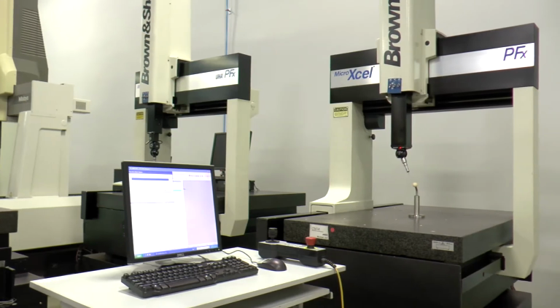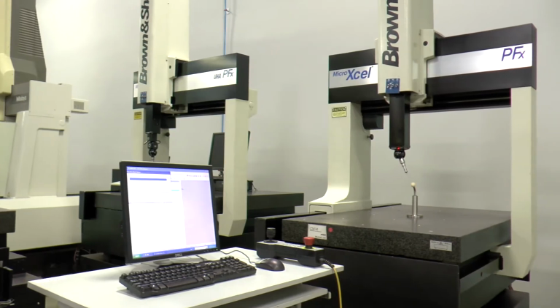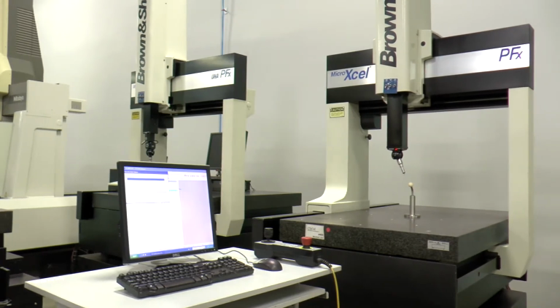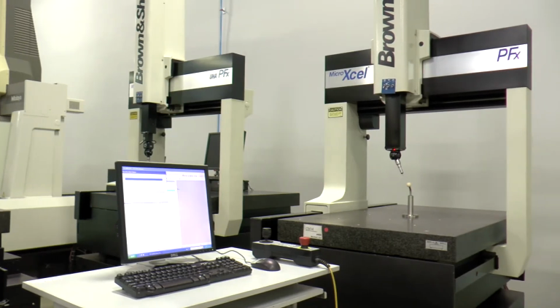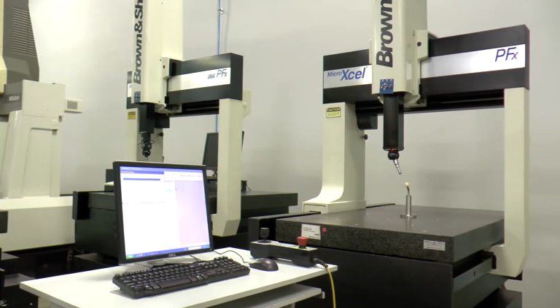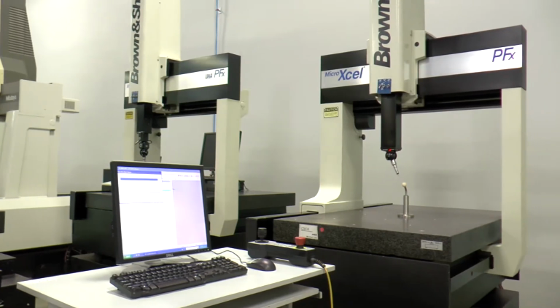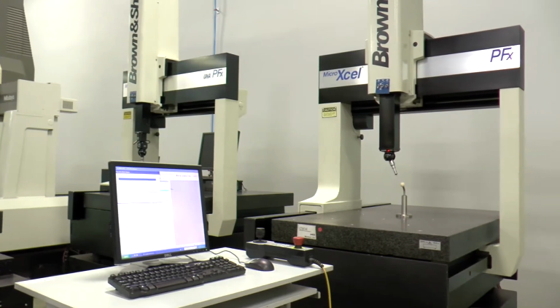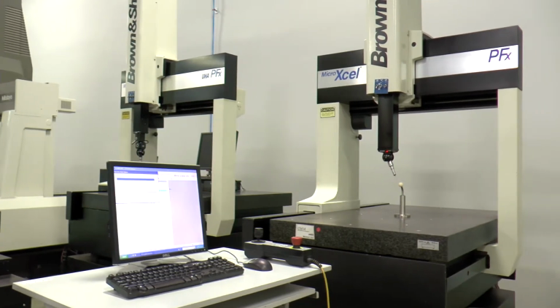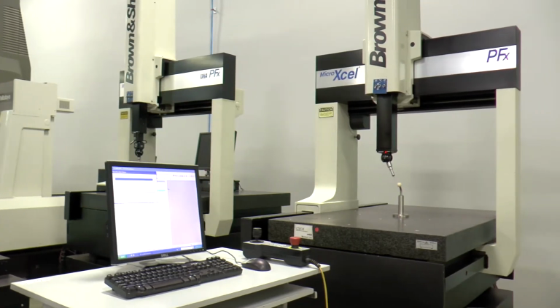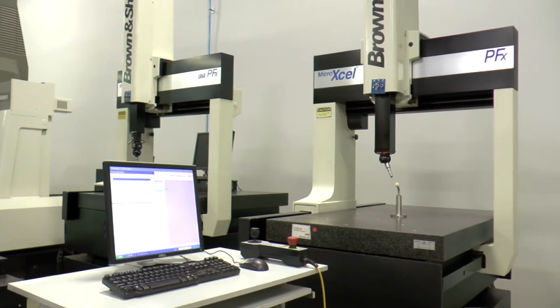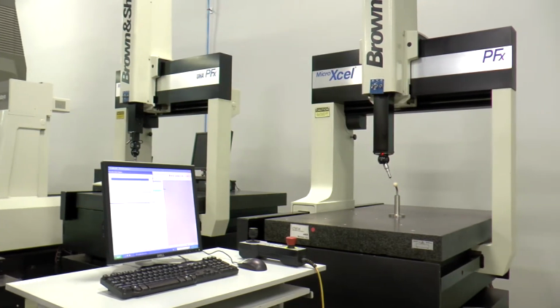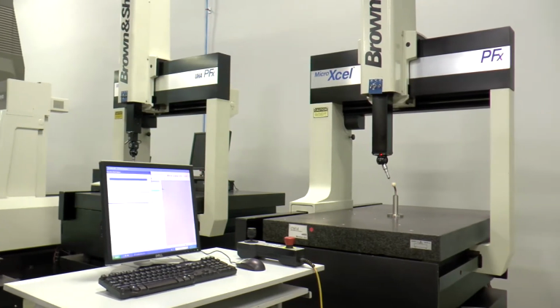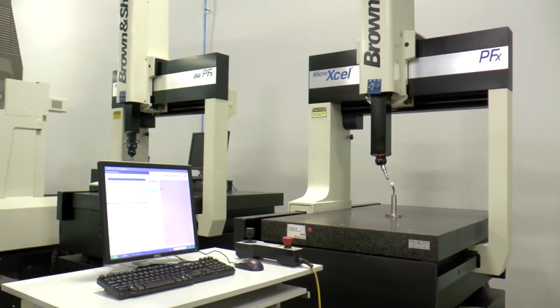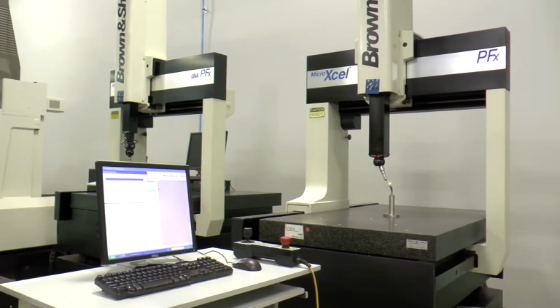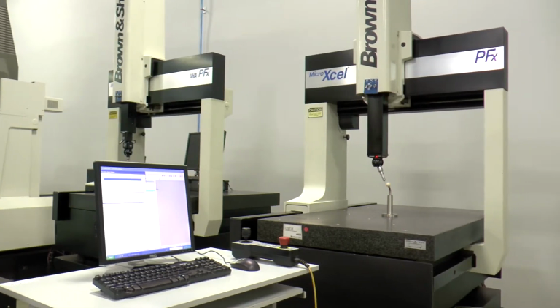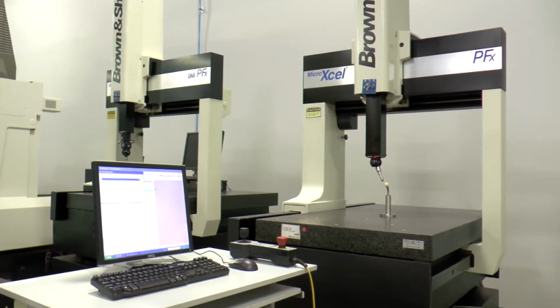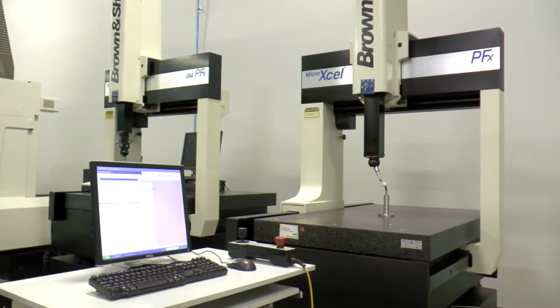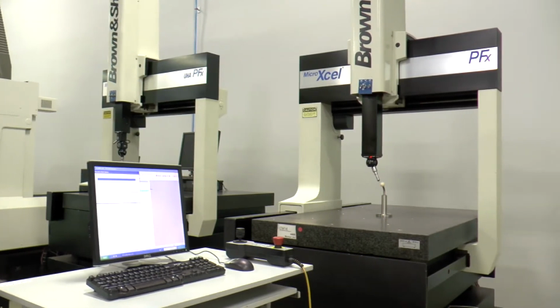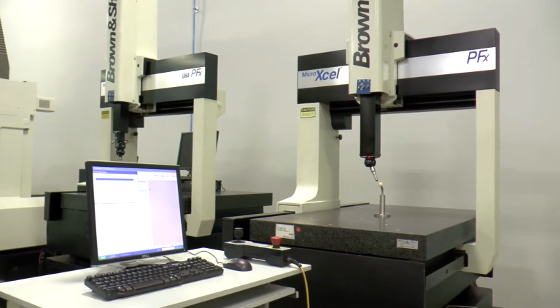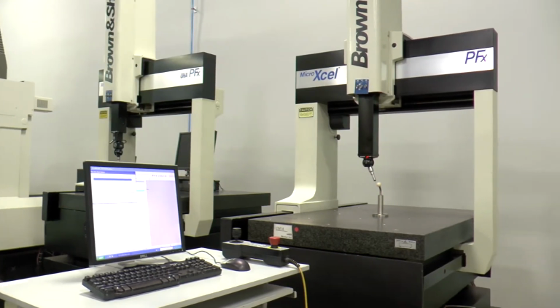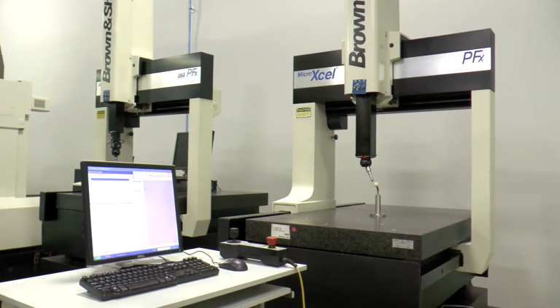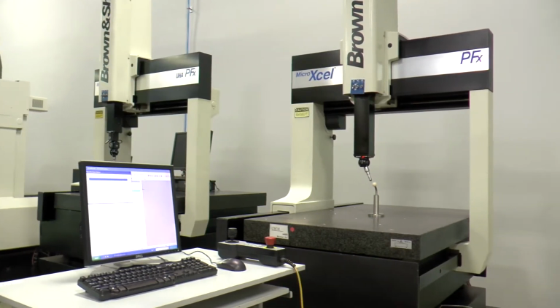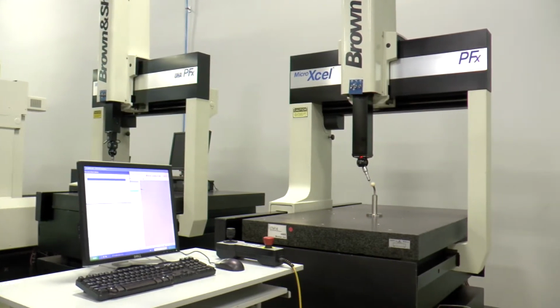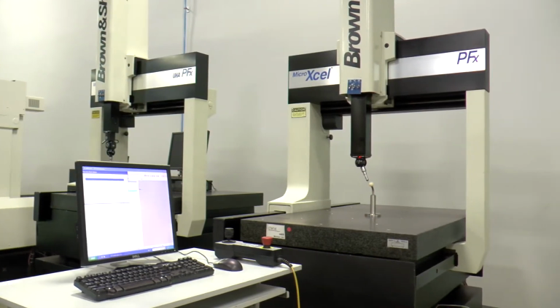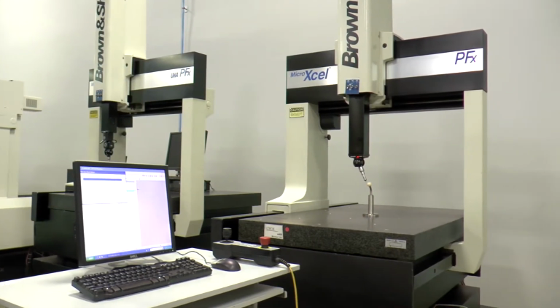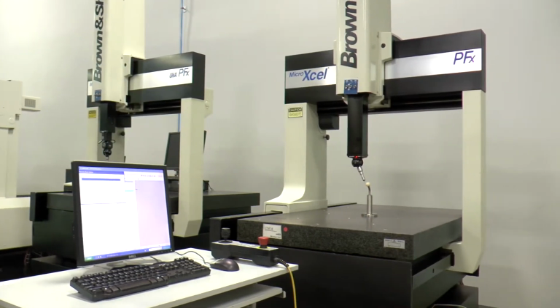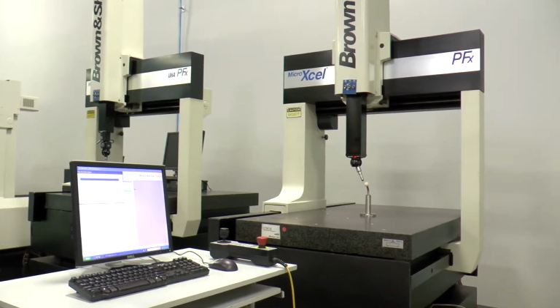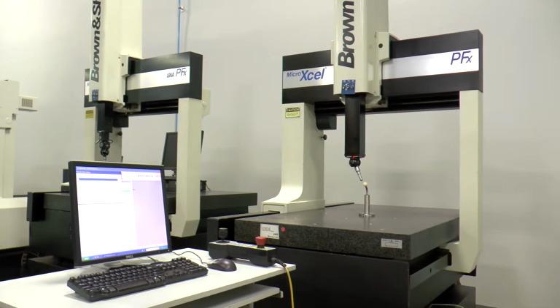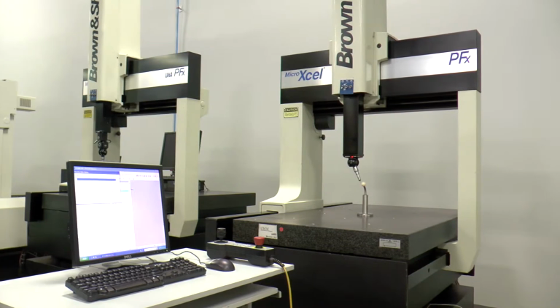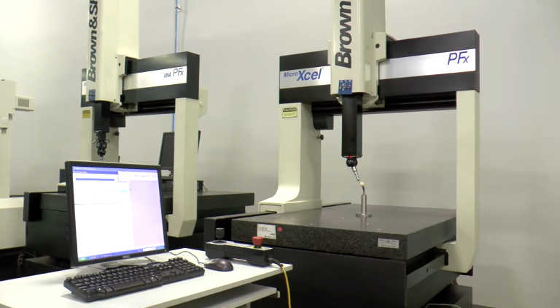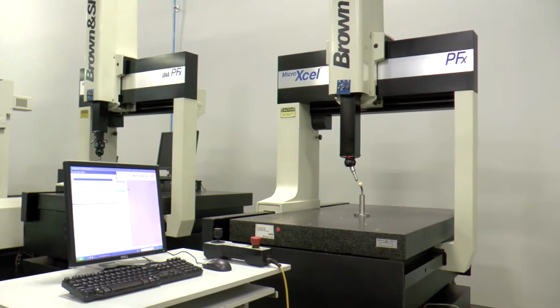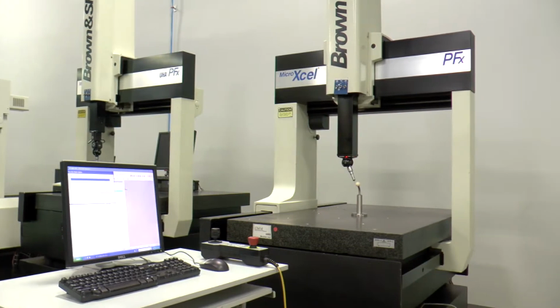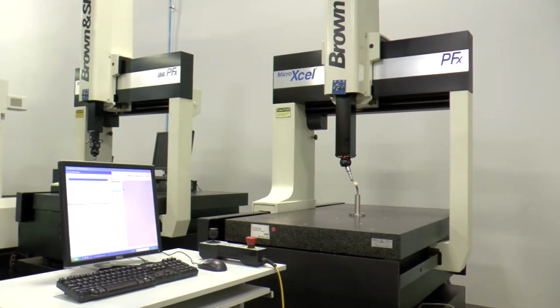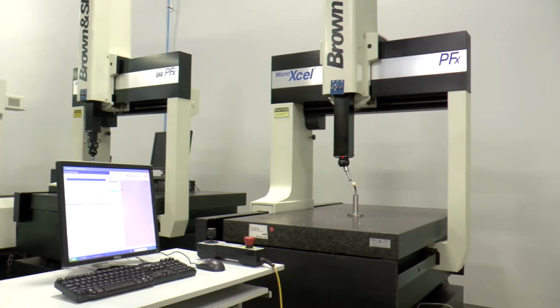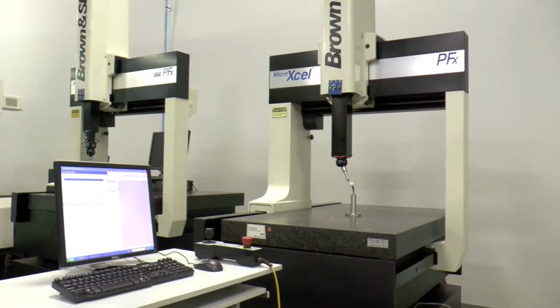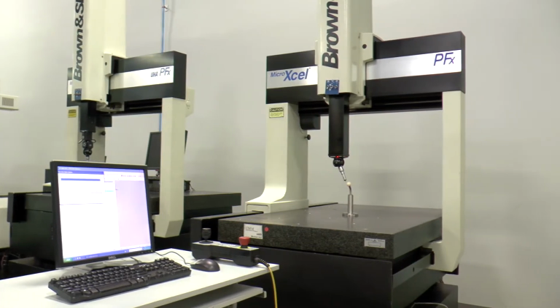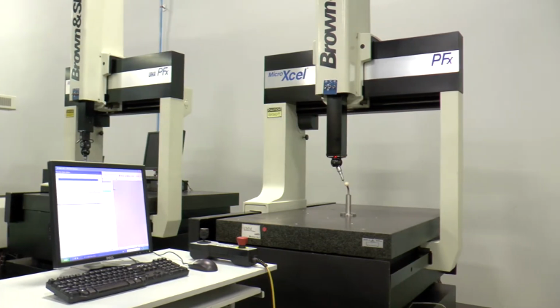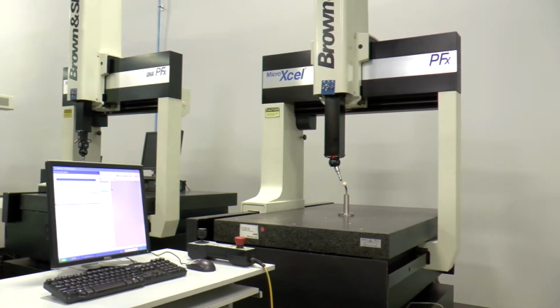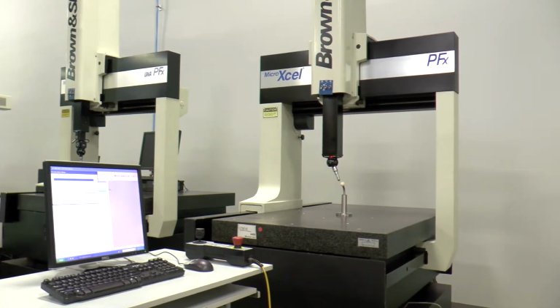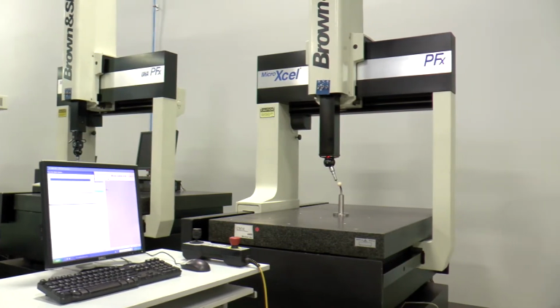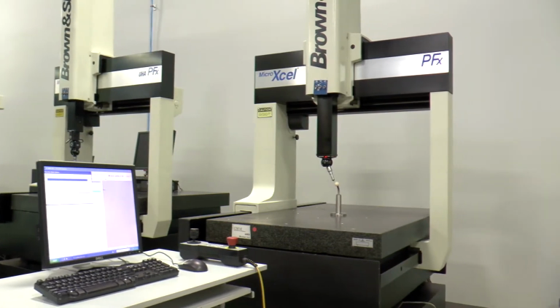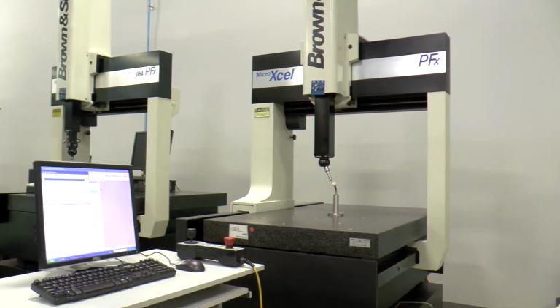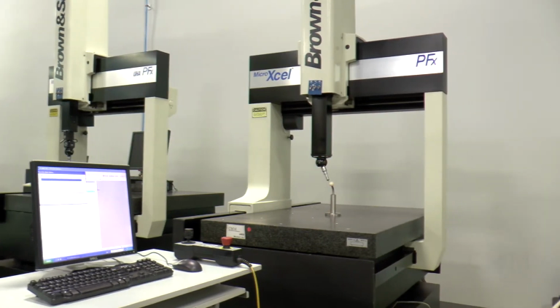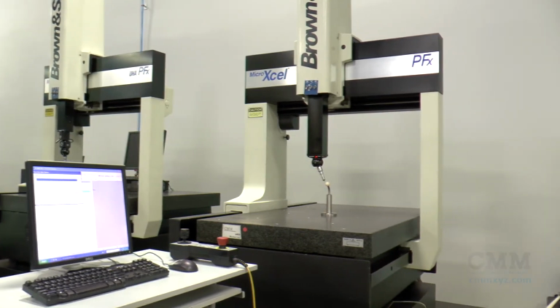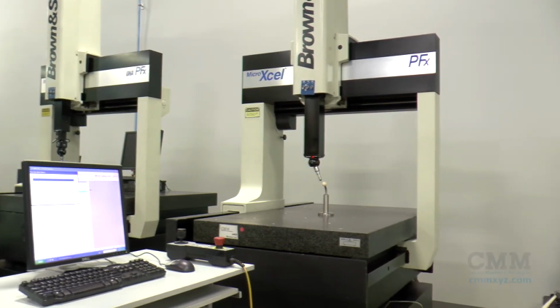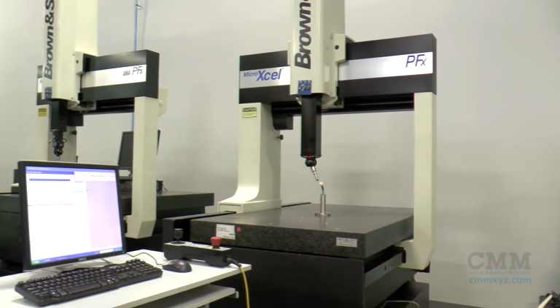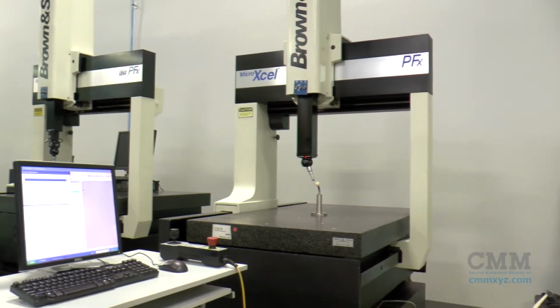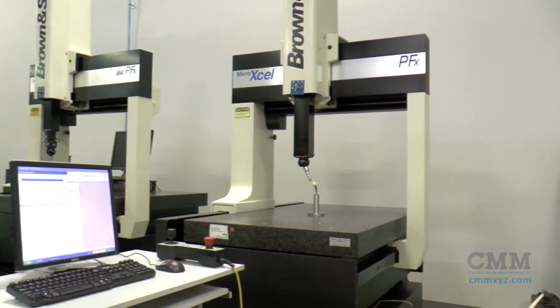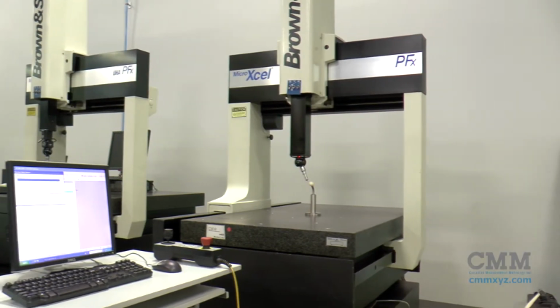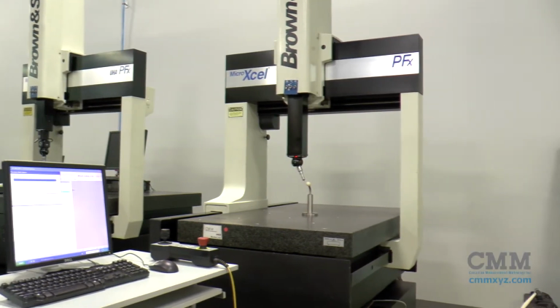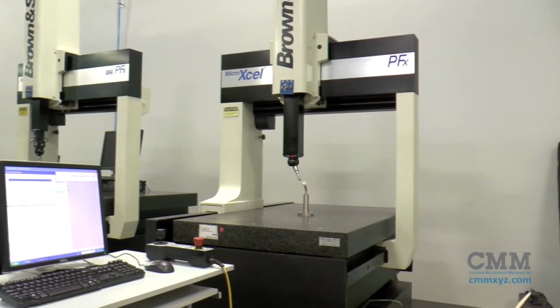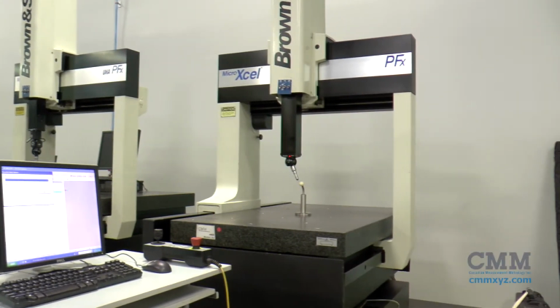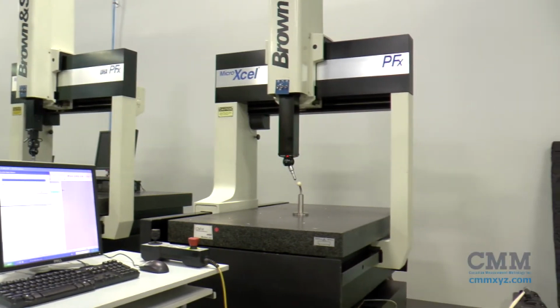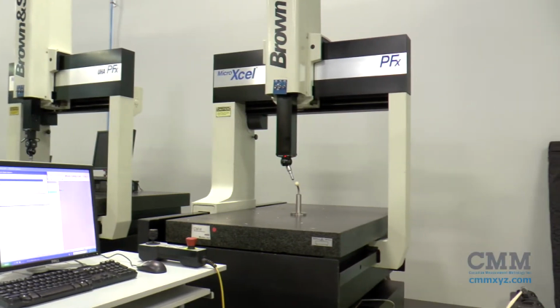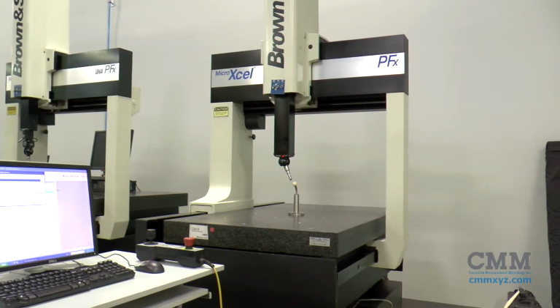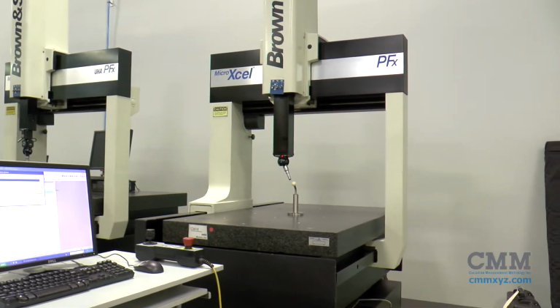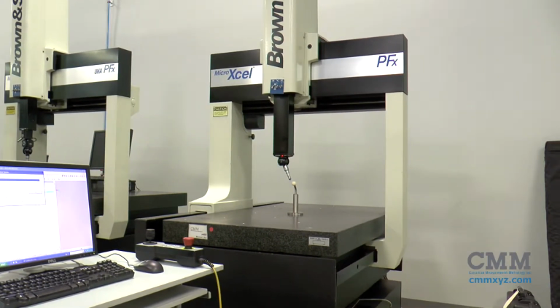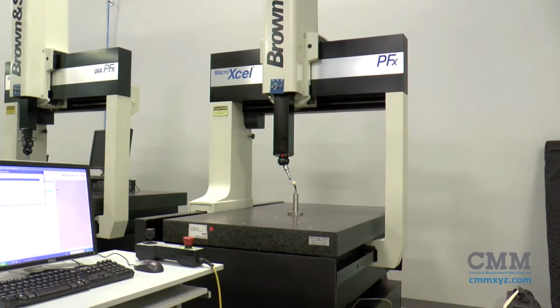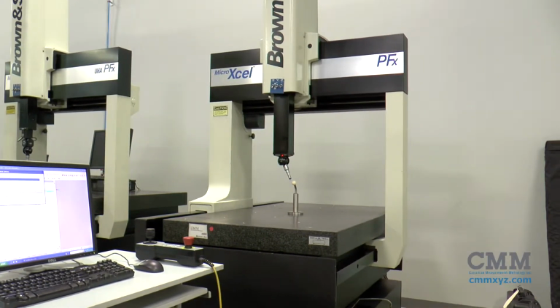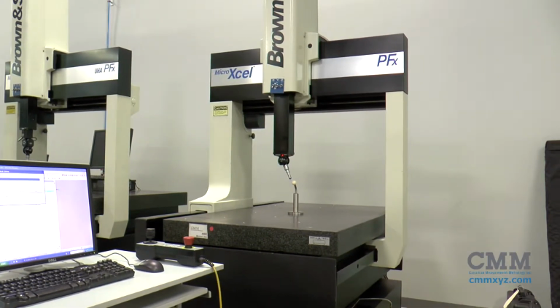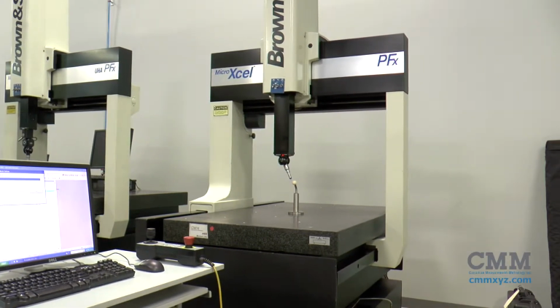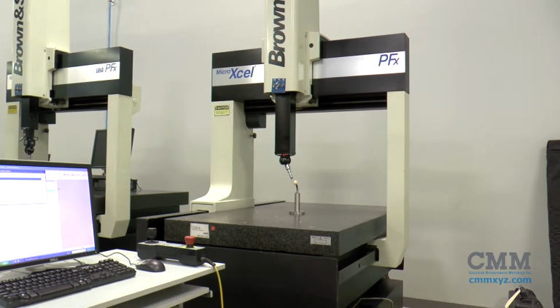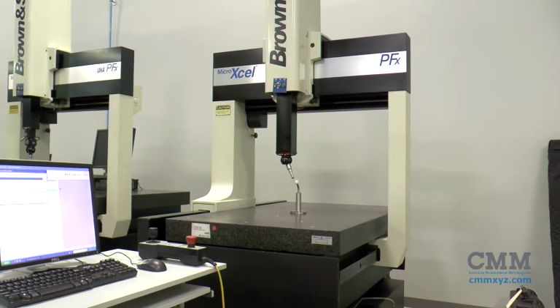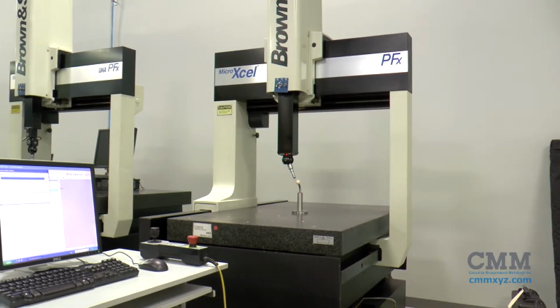Here we have for sale a CMM 469, Brown and Sharpe's best-selling series of CMMs, the Xcel series.